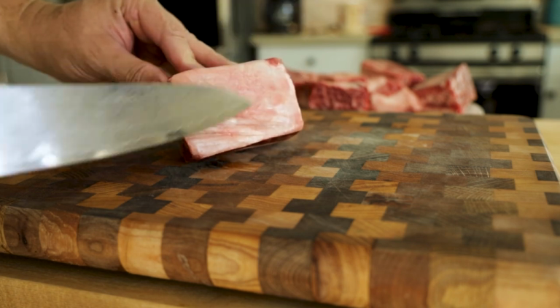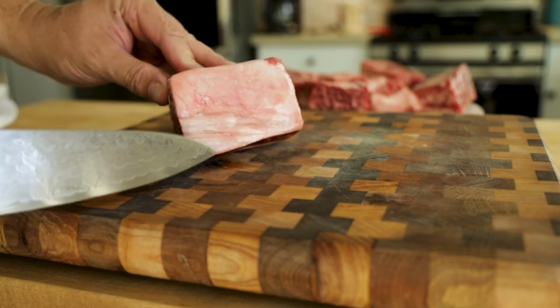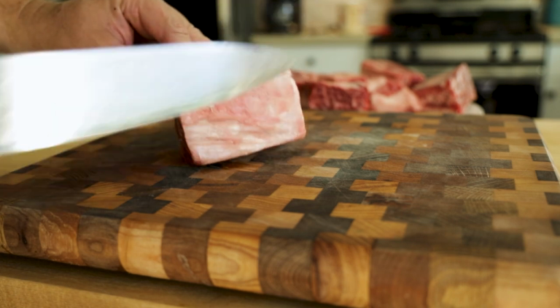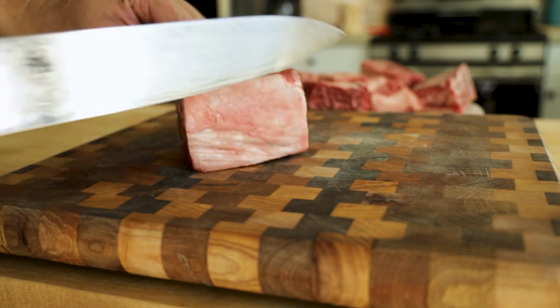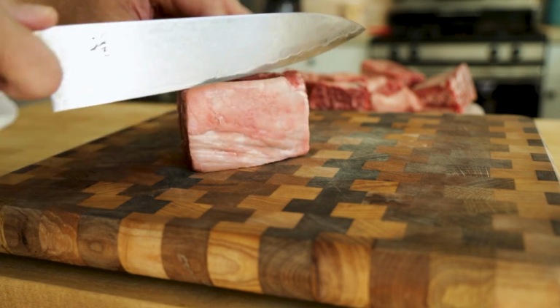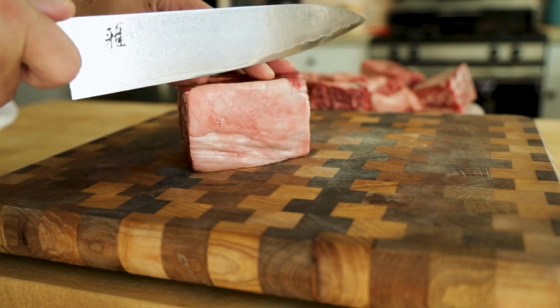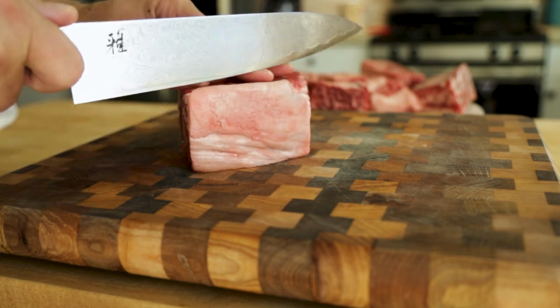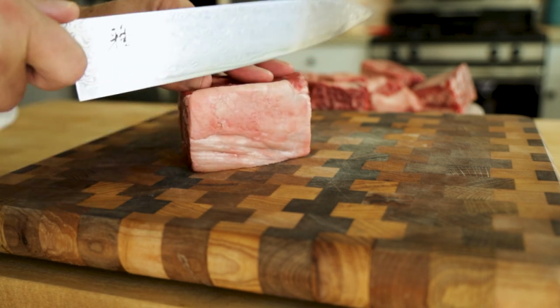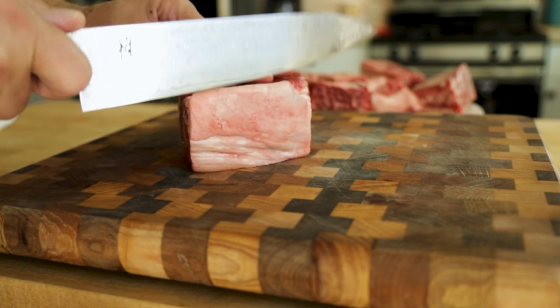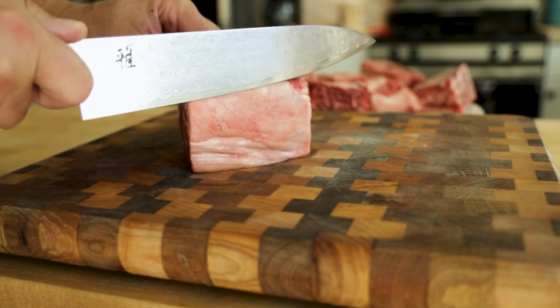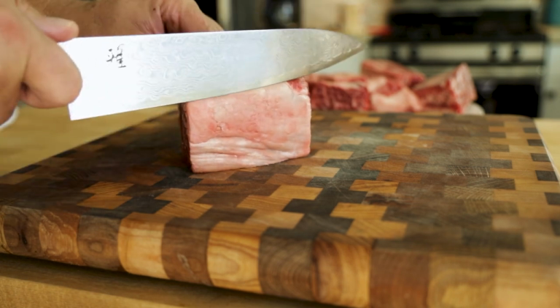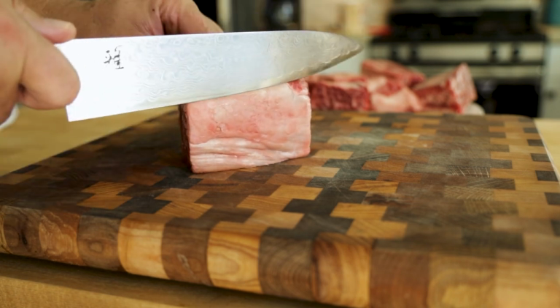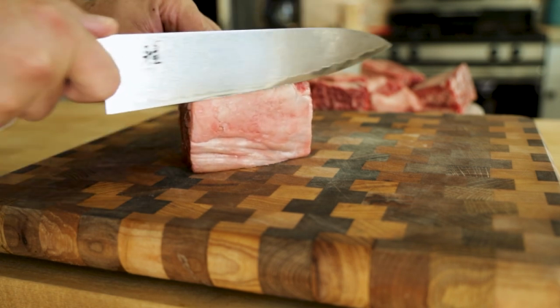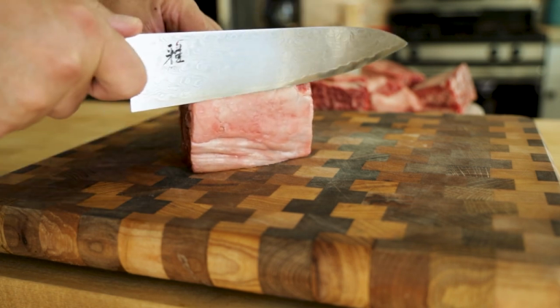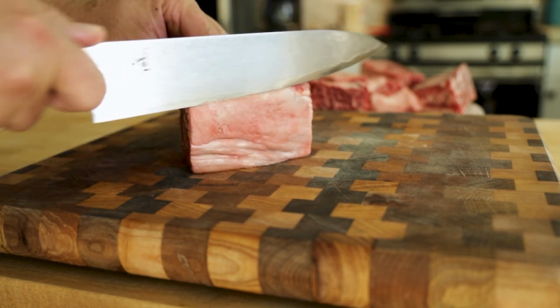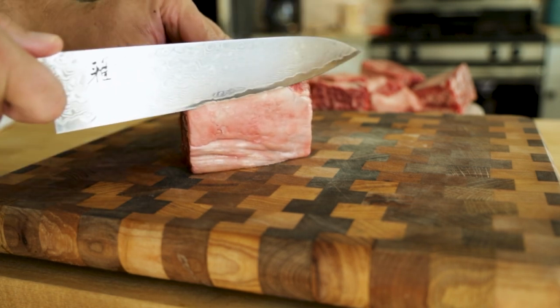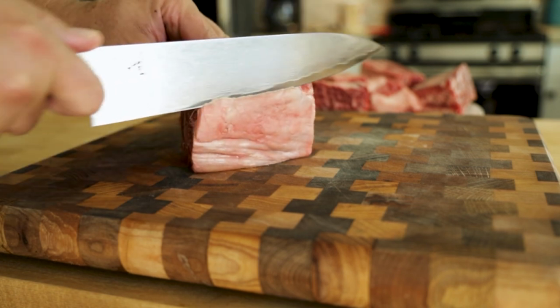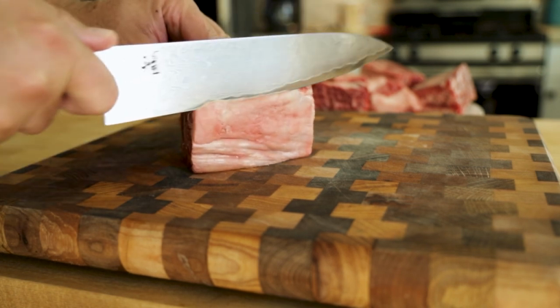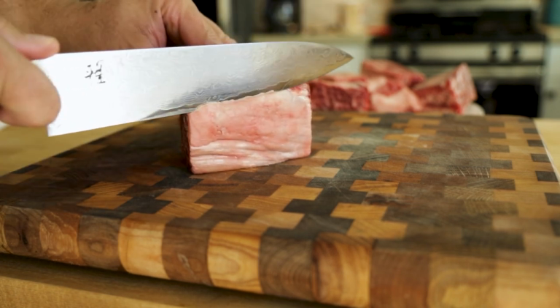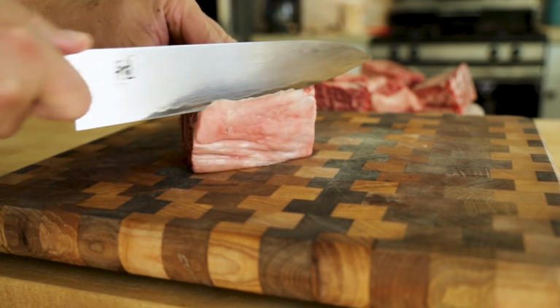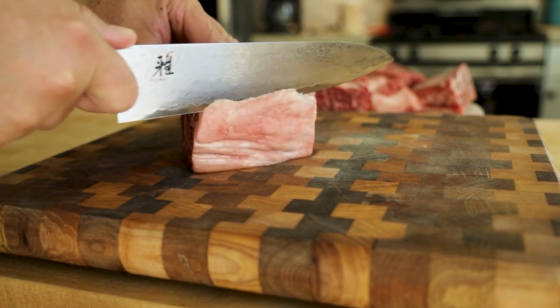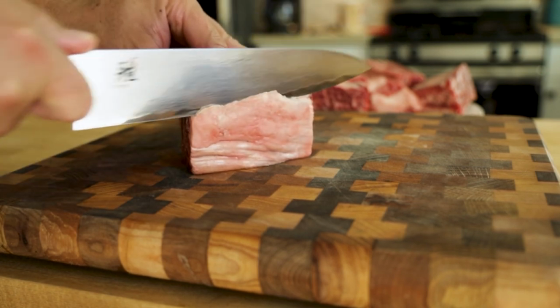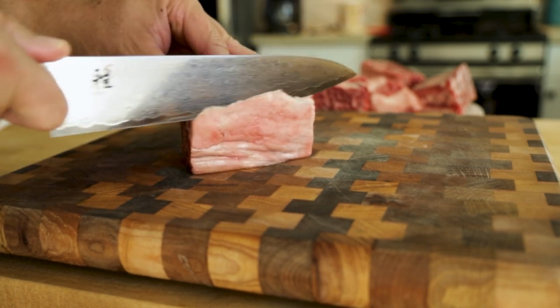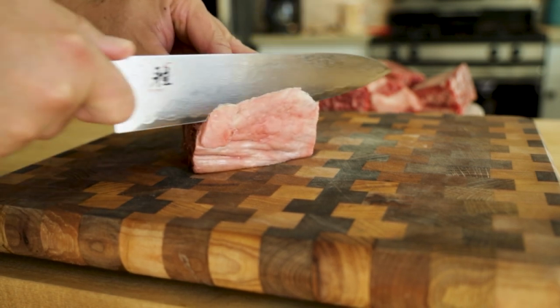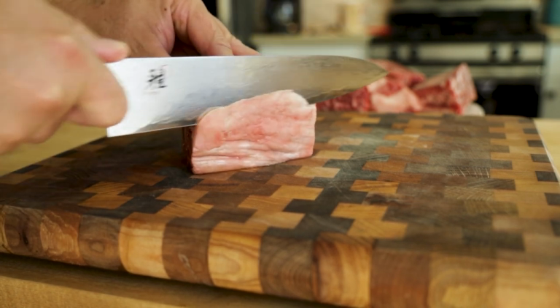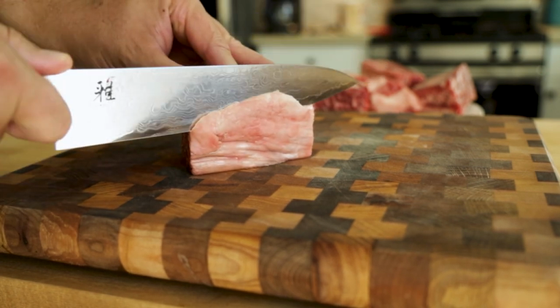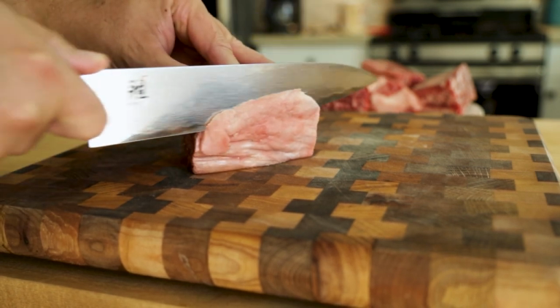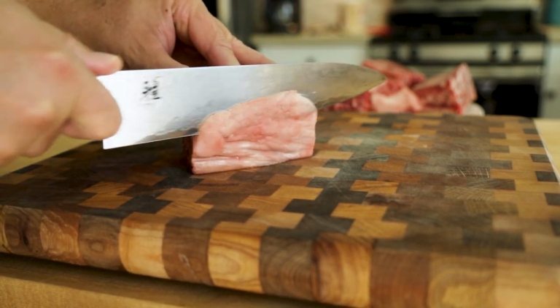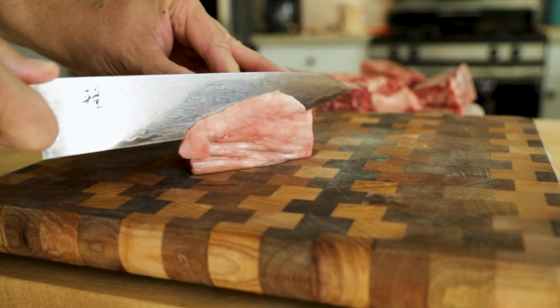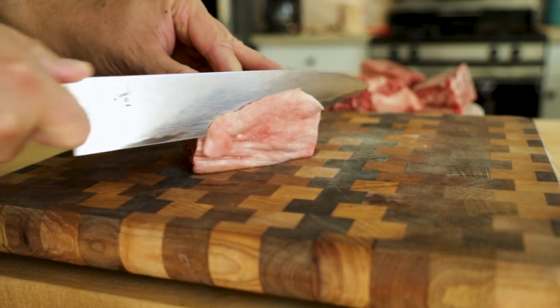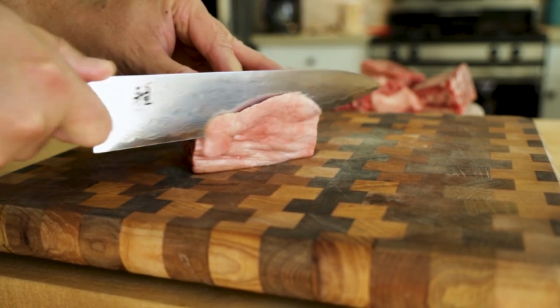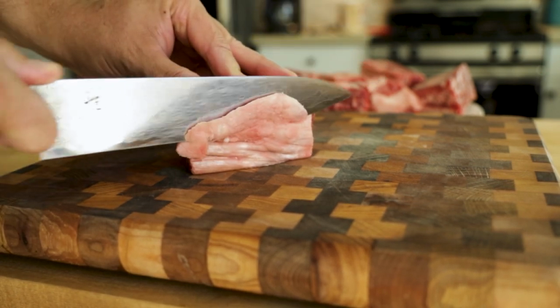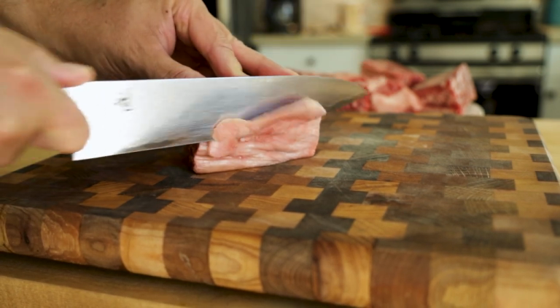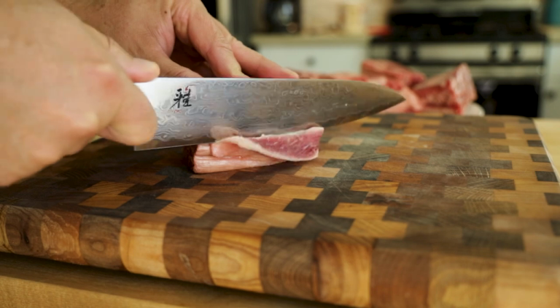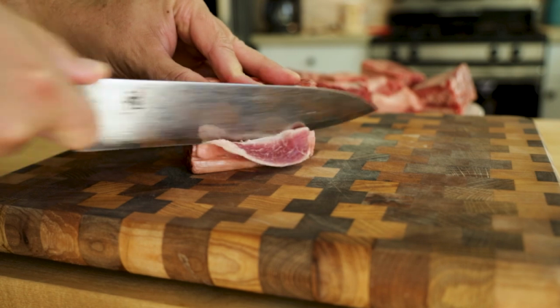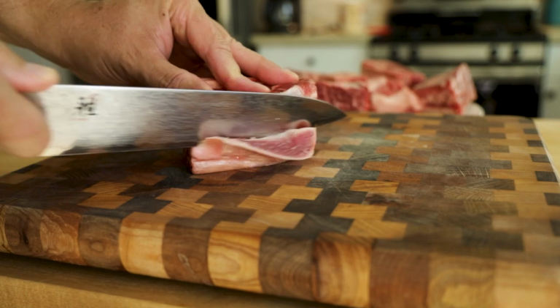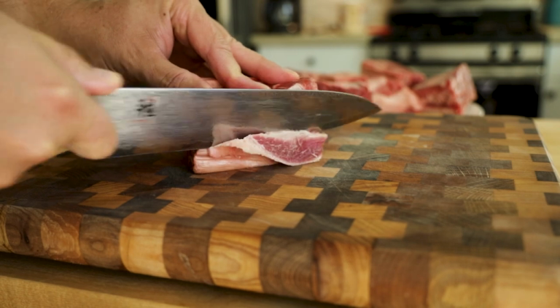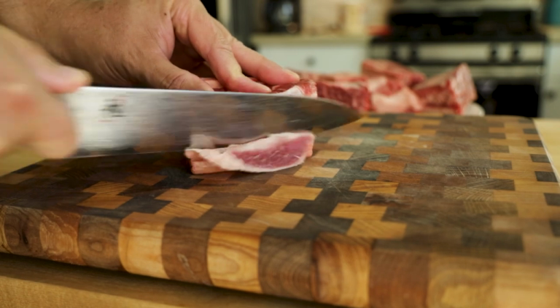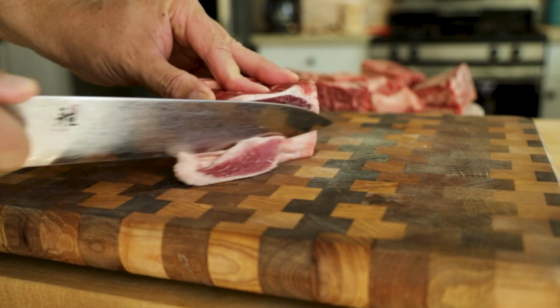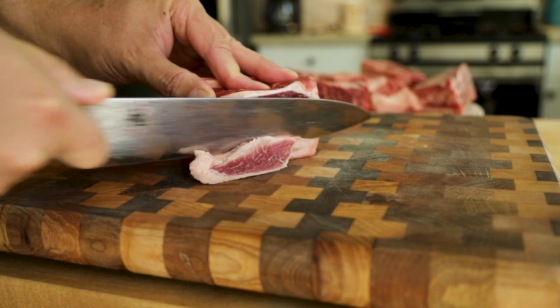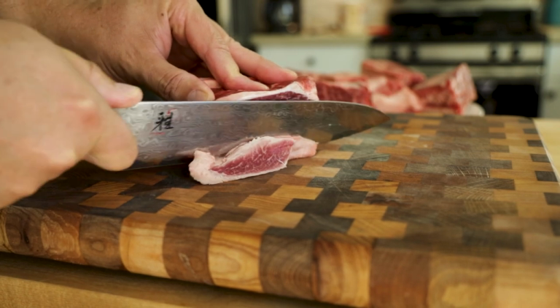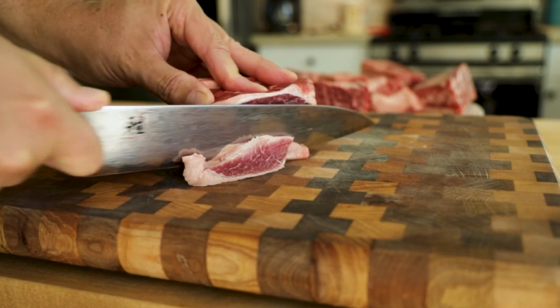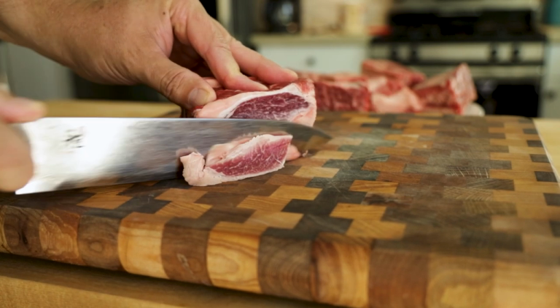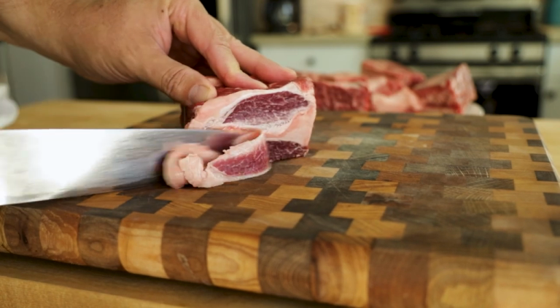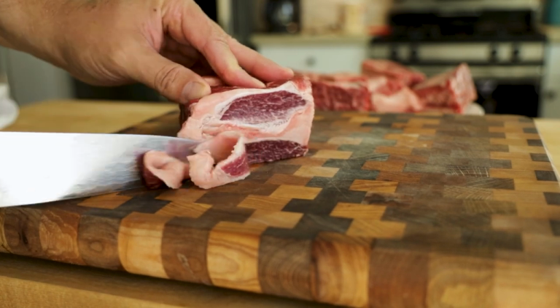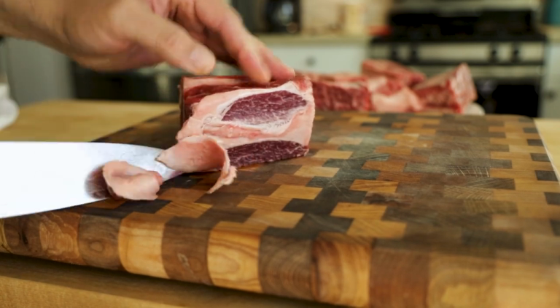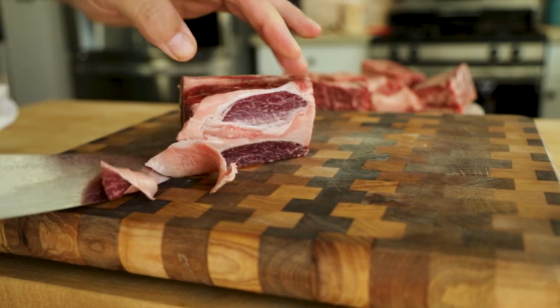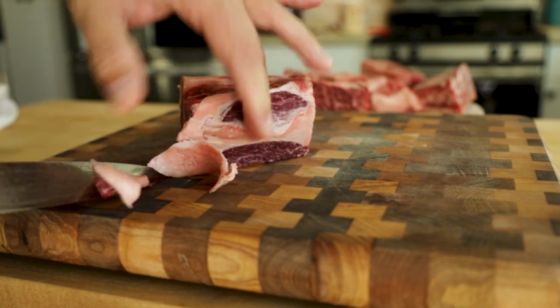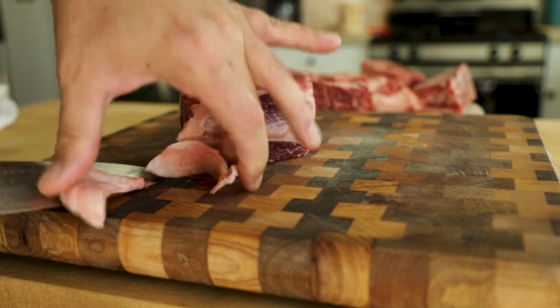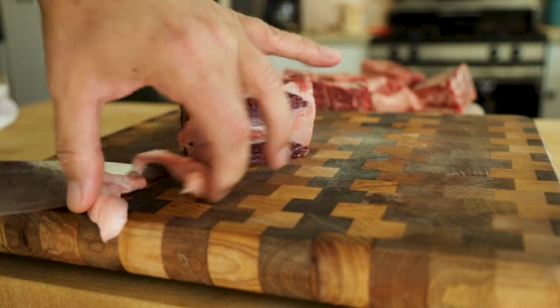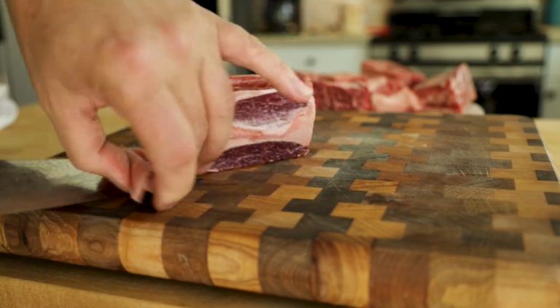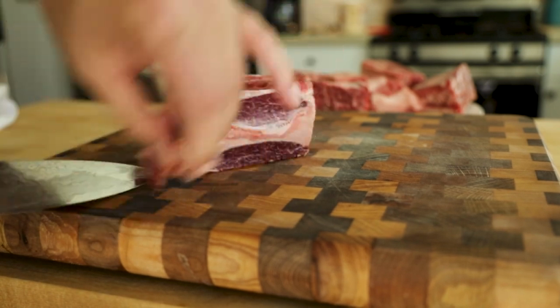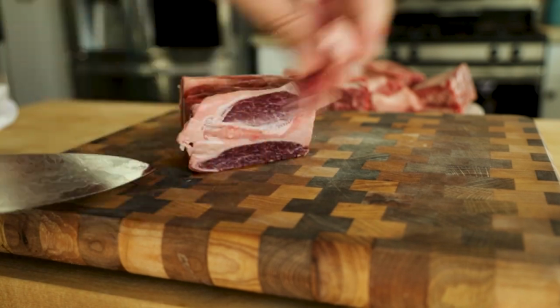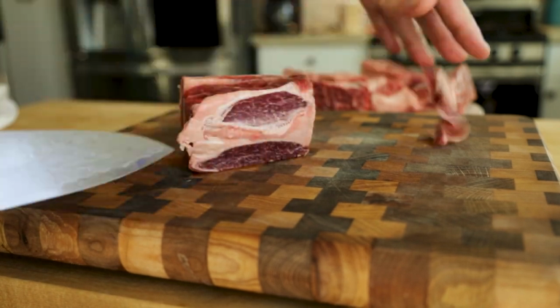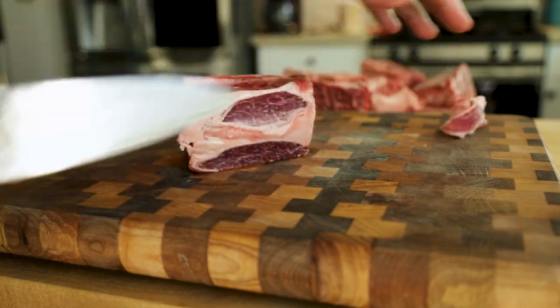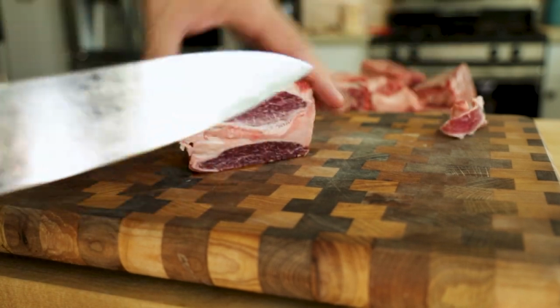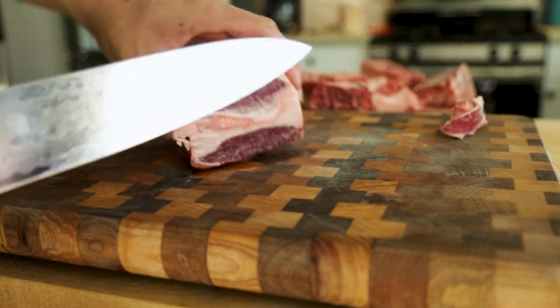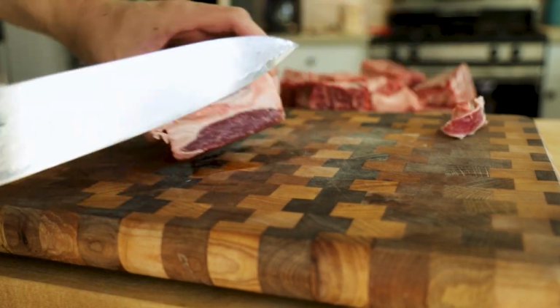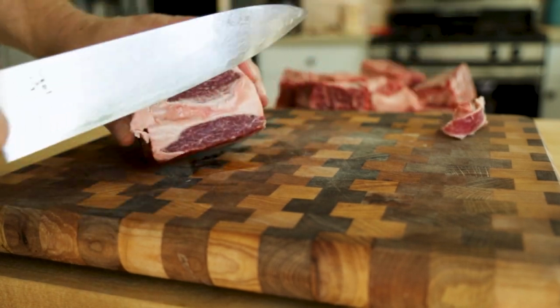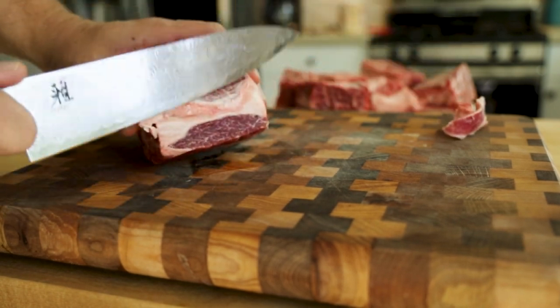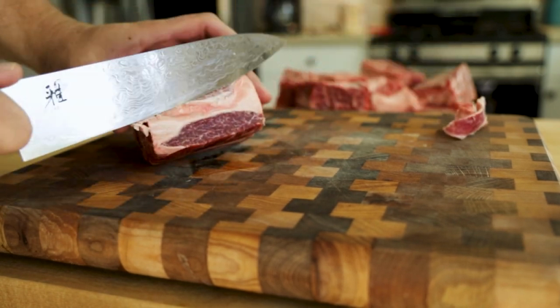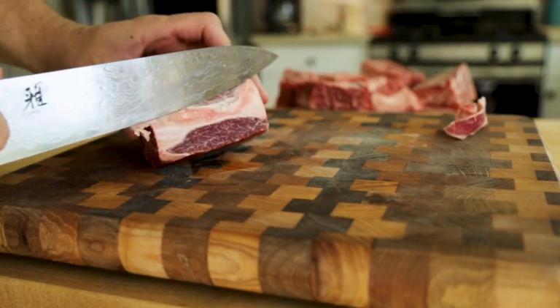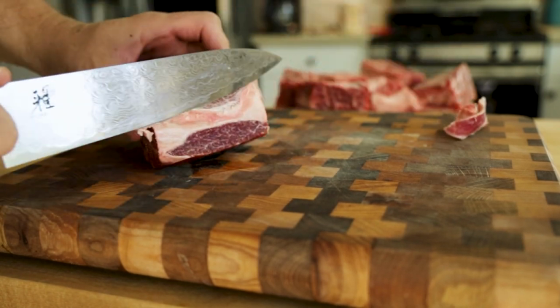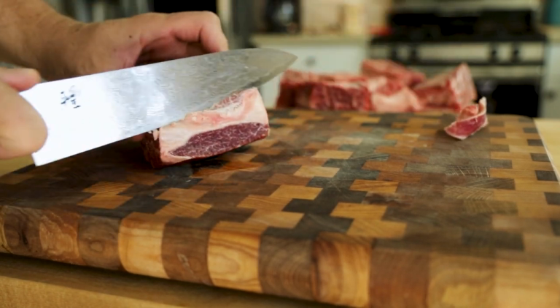The first thing you want to do is remove any fat or silver skin from the top of the cut. Silver skin will not break down in the braise and nobody likes eating a big chunk of fat, so let's trim that off.